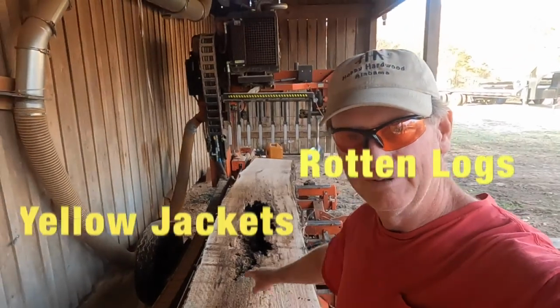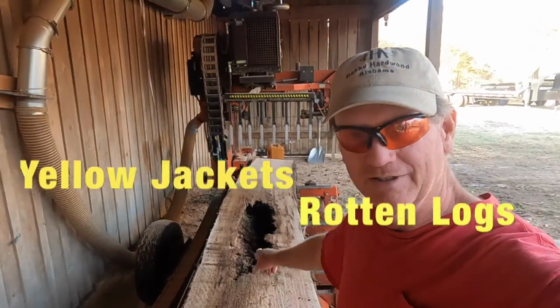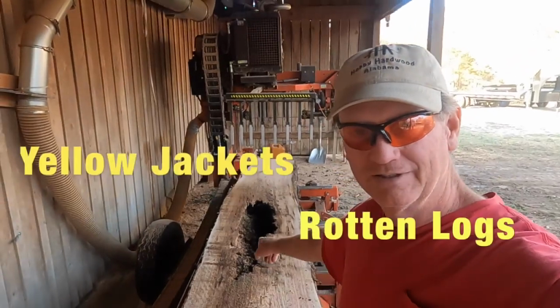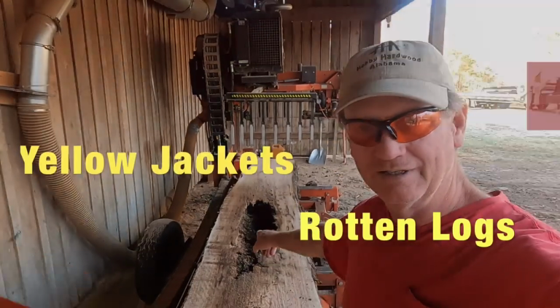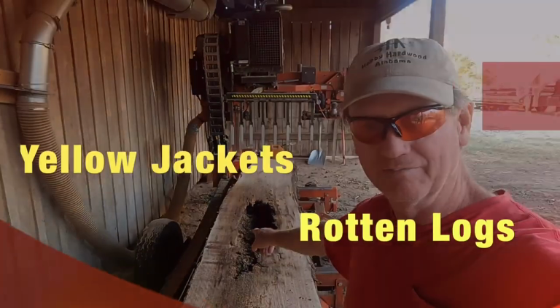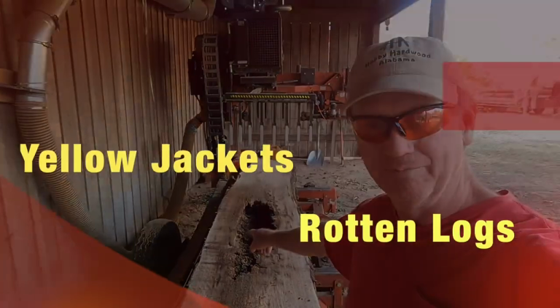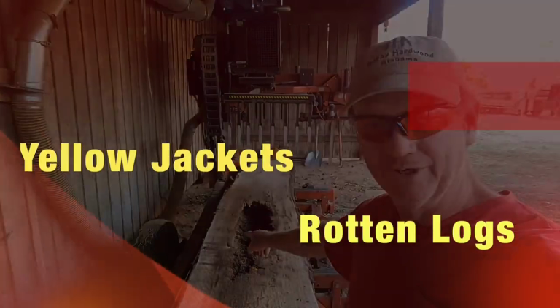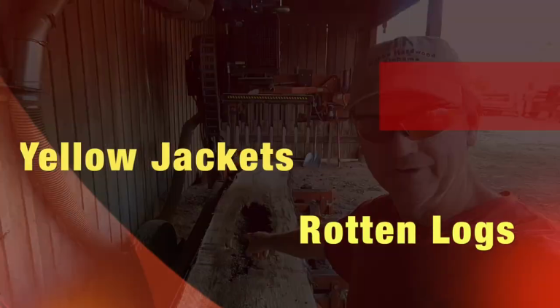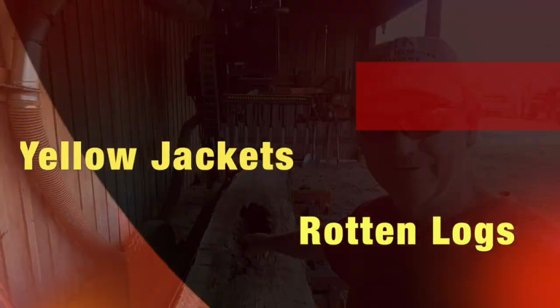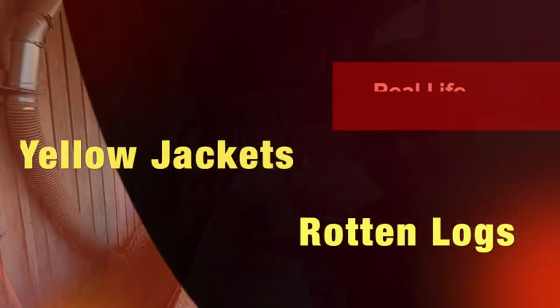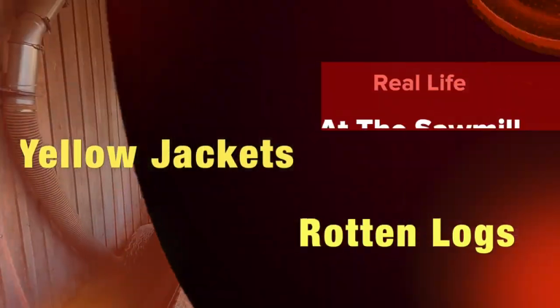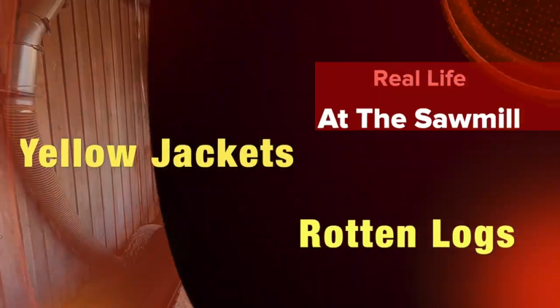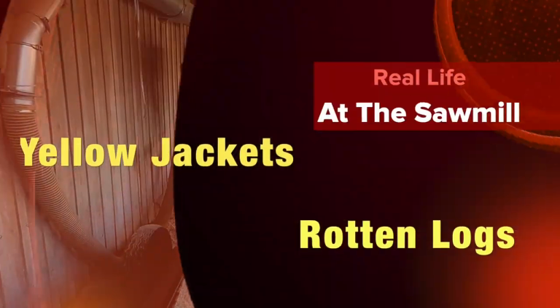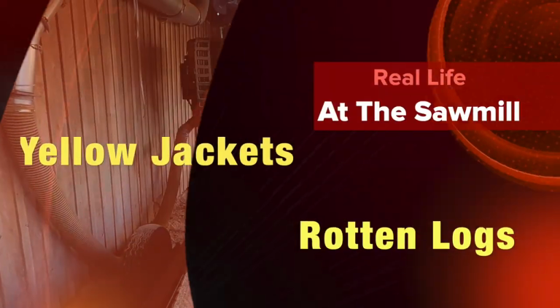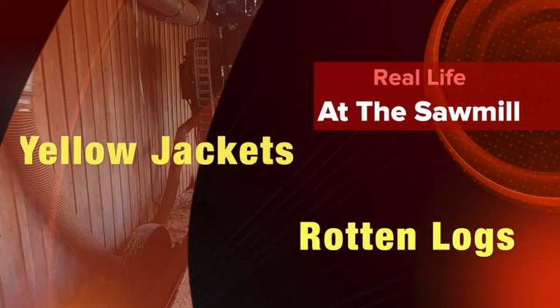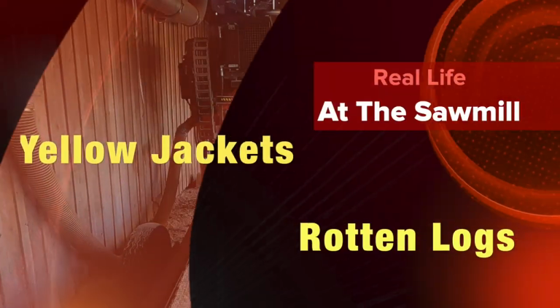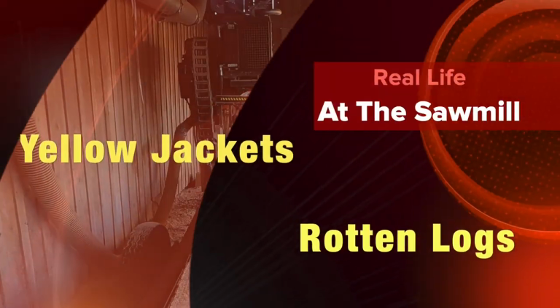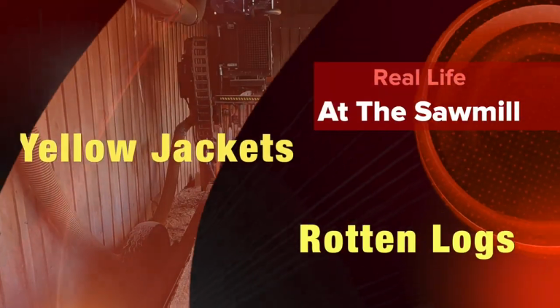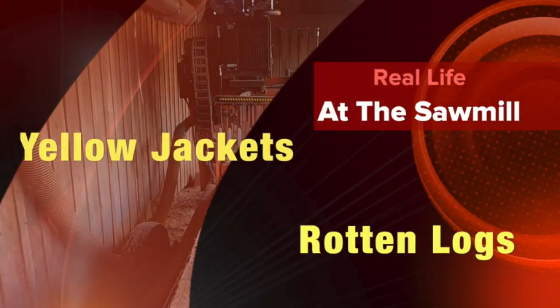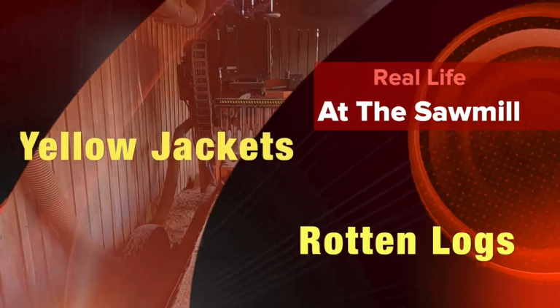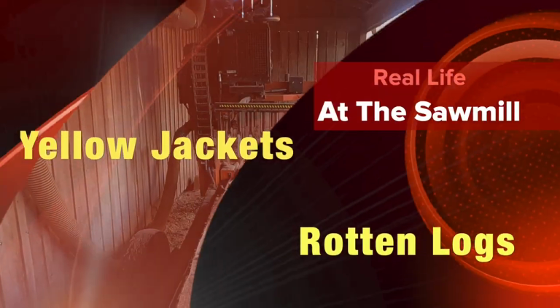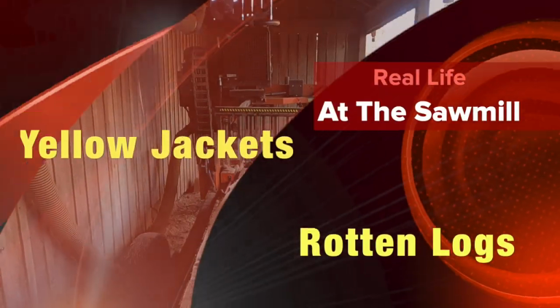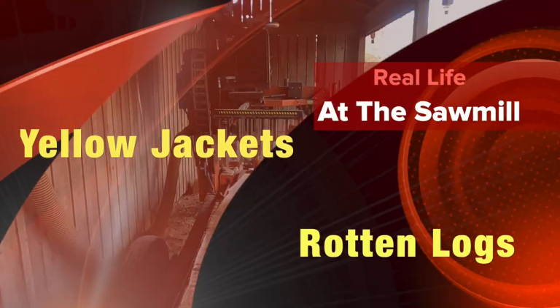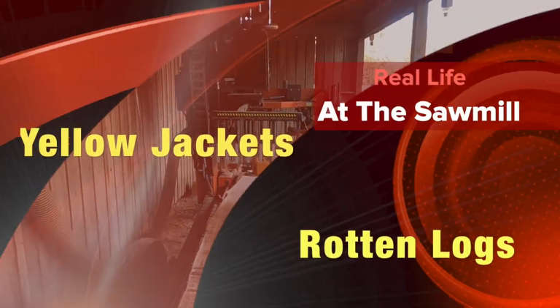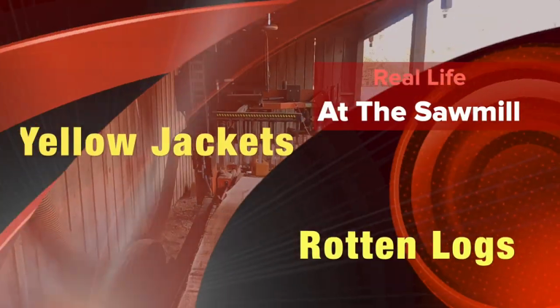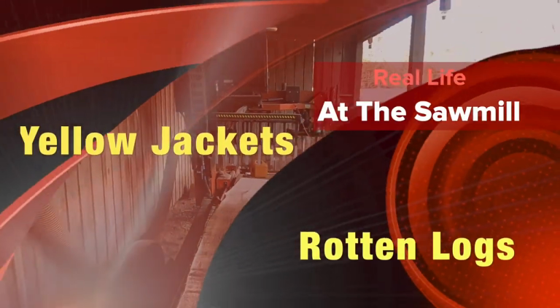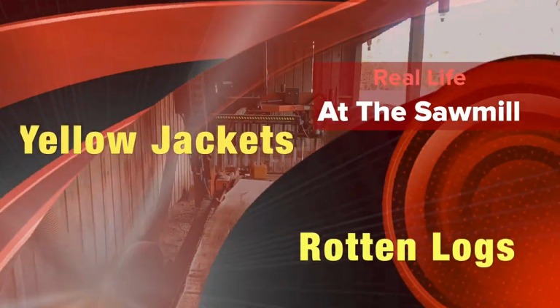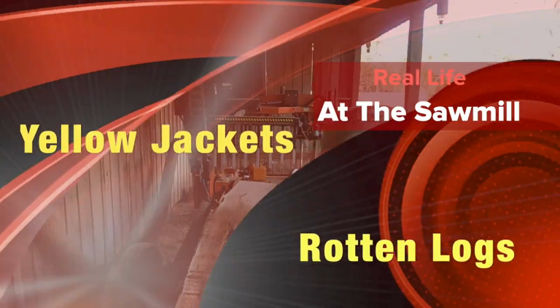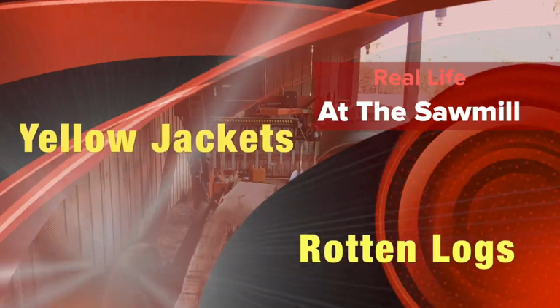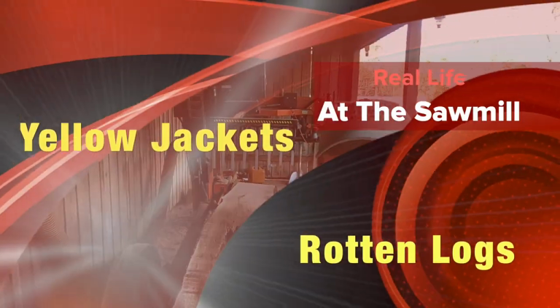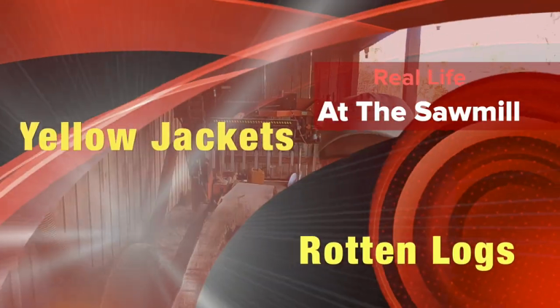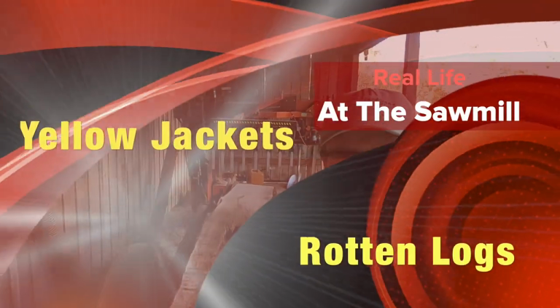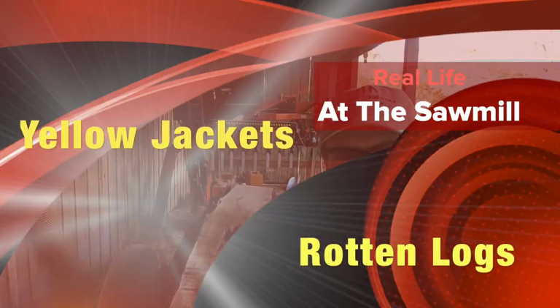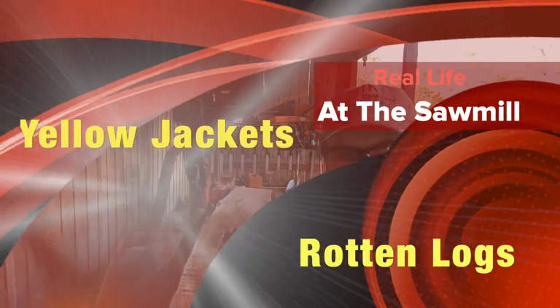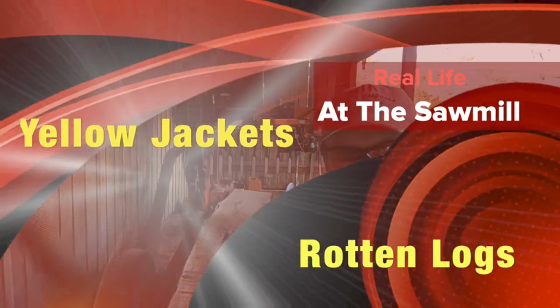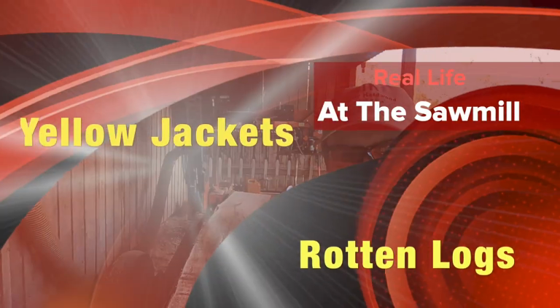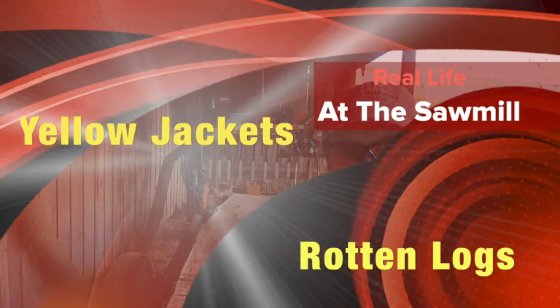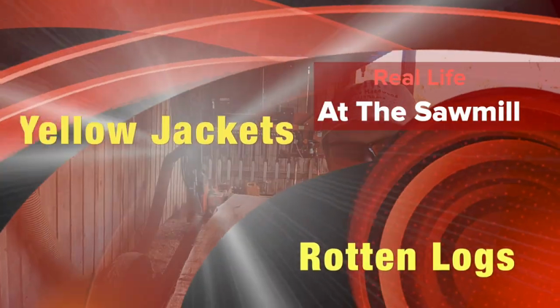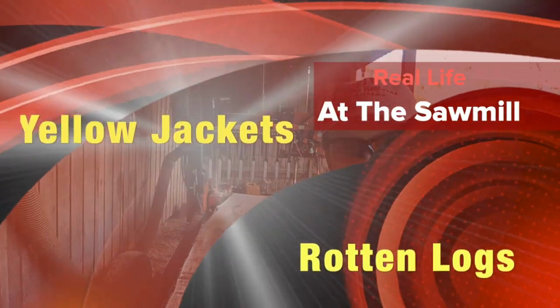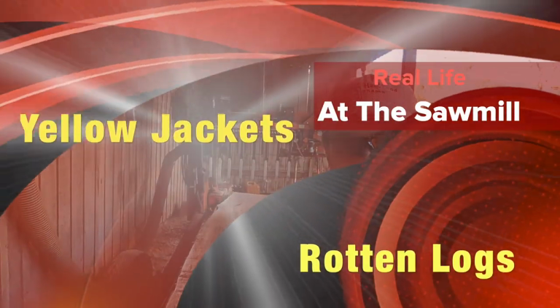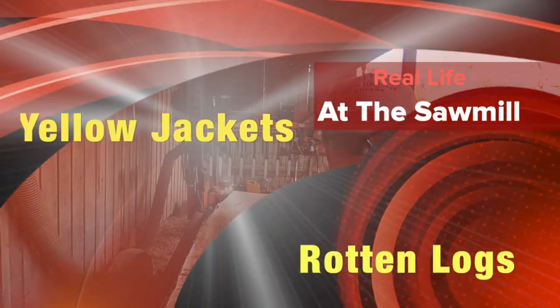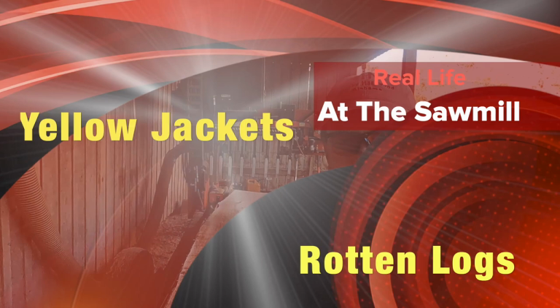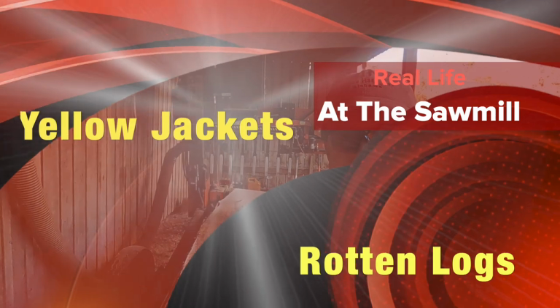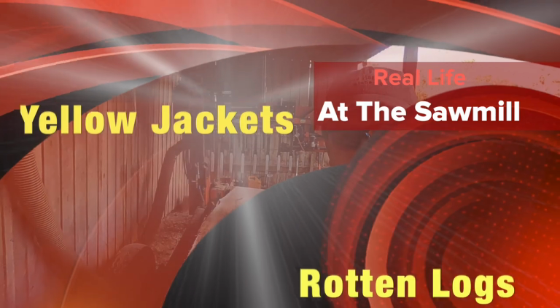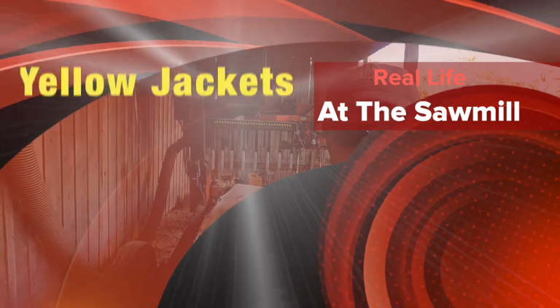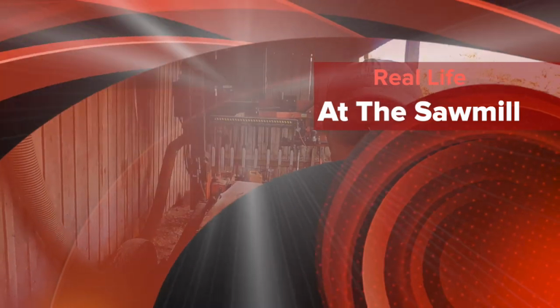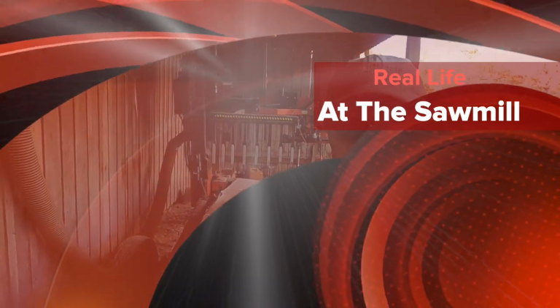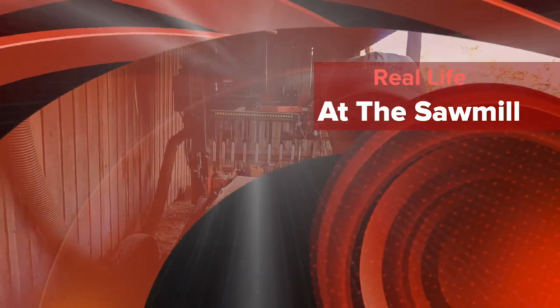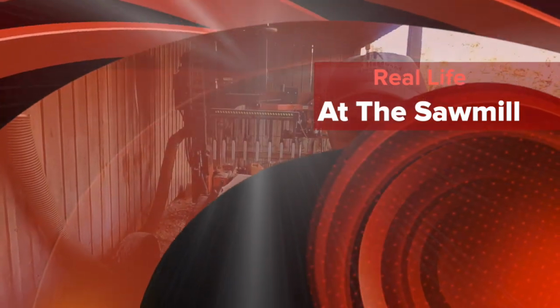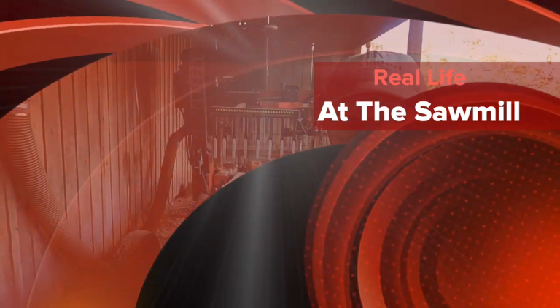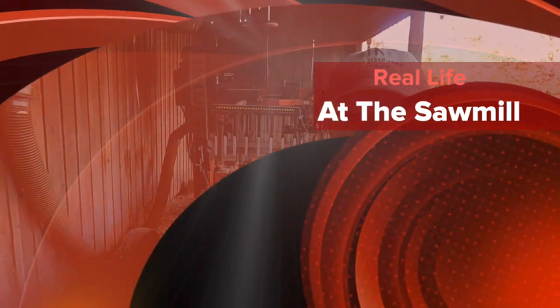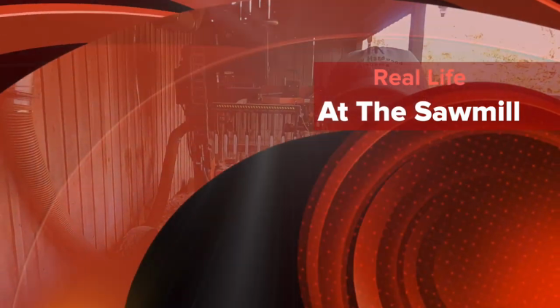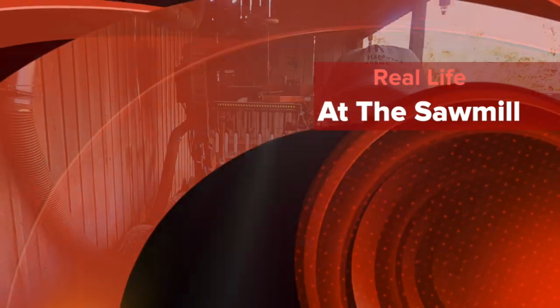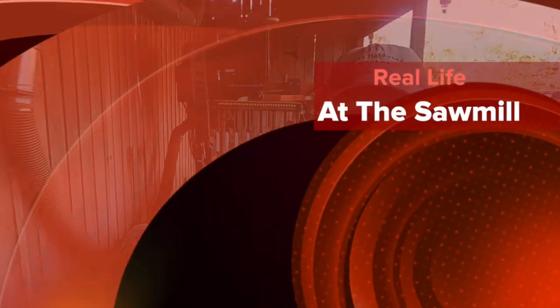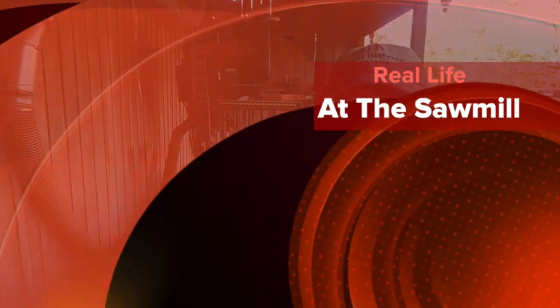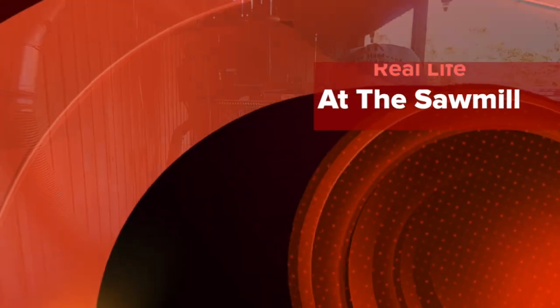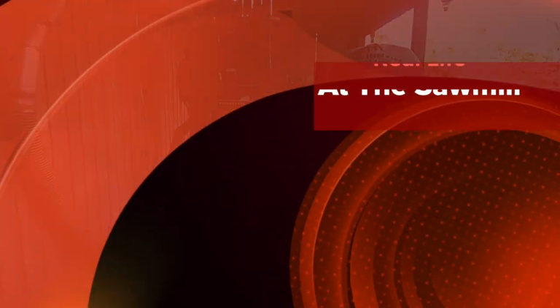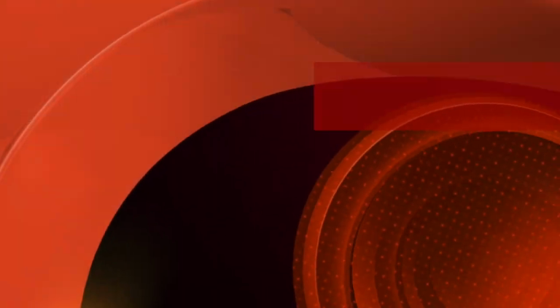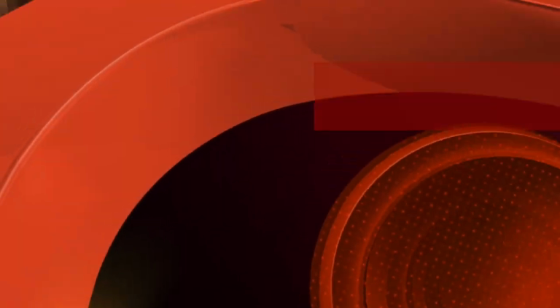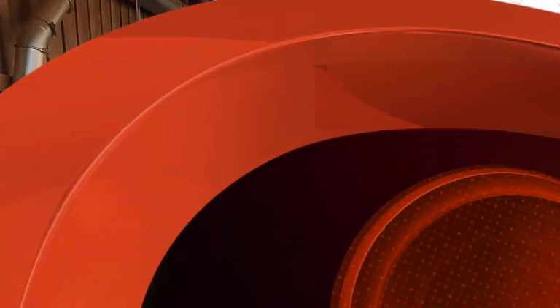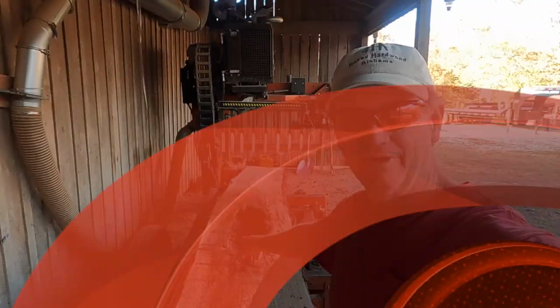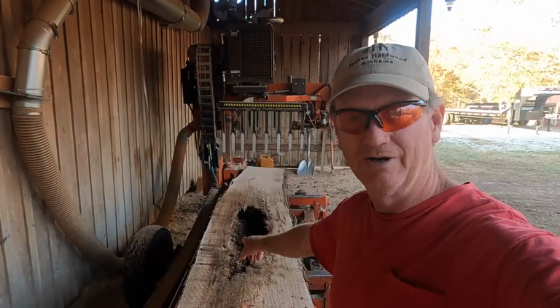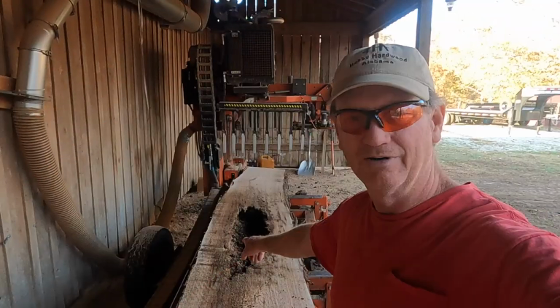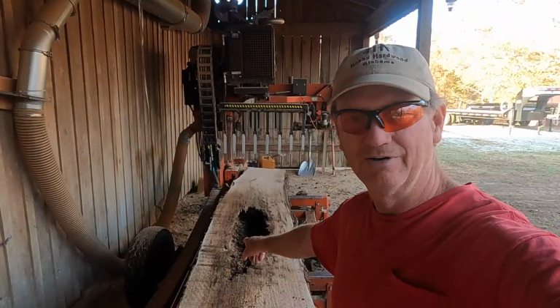Man, look at that mess. Hey, is this a good YouTube shot? Is this a viral shot, or just the logs that are viral?